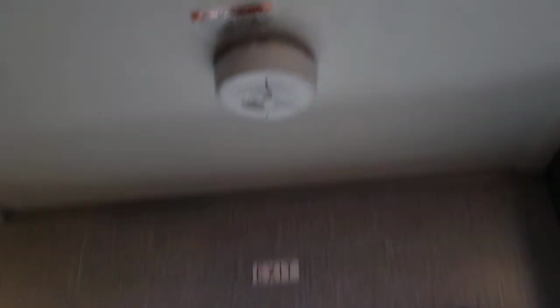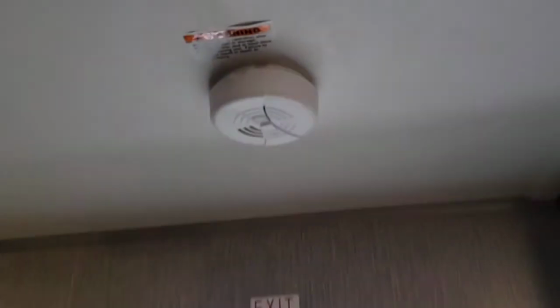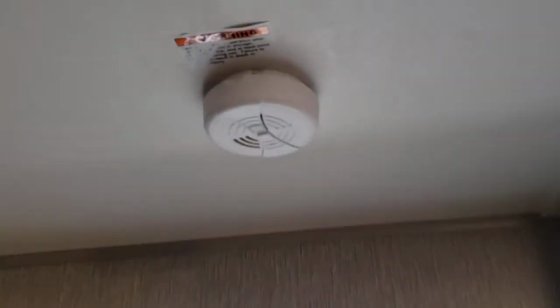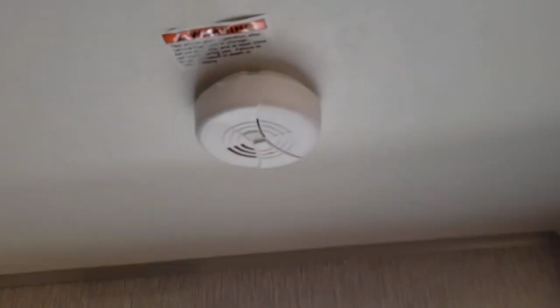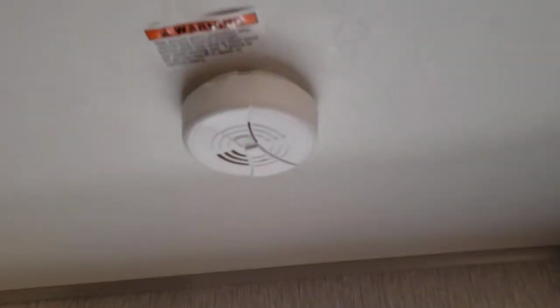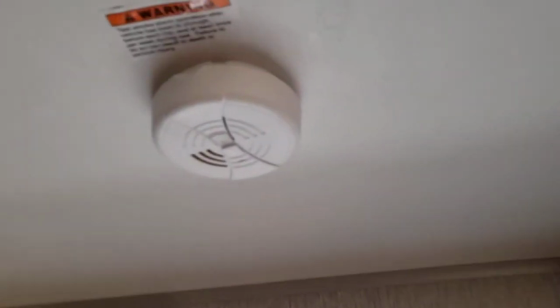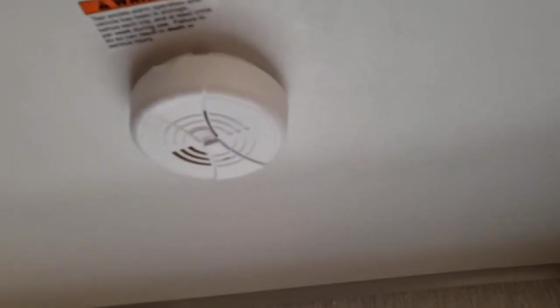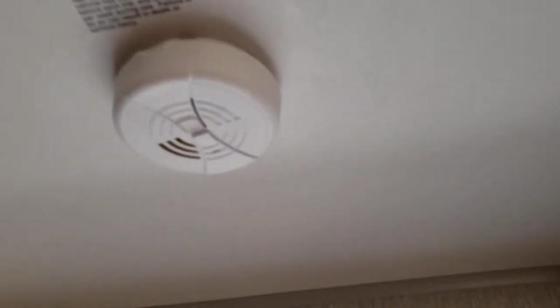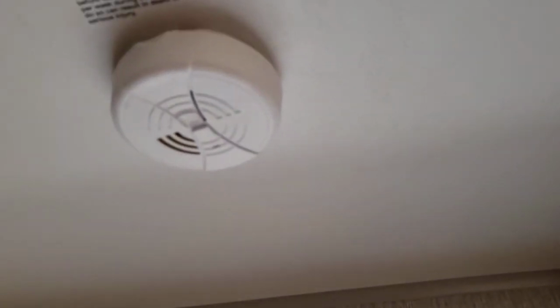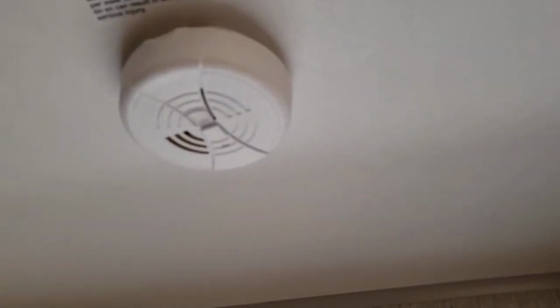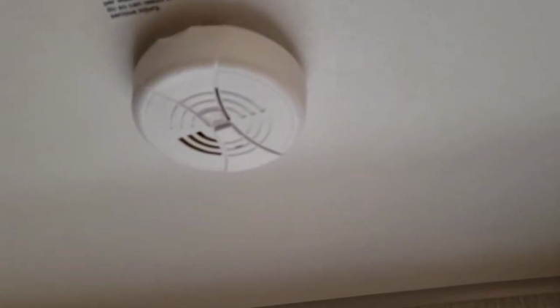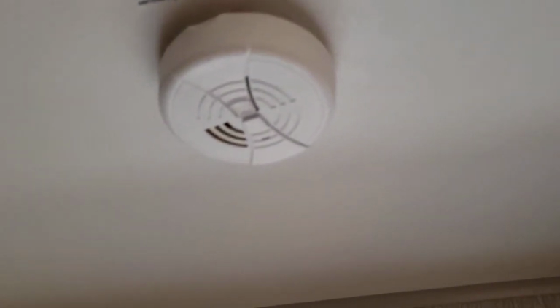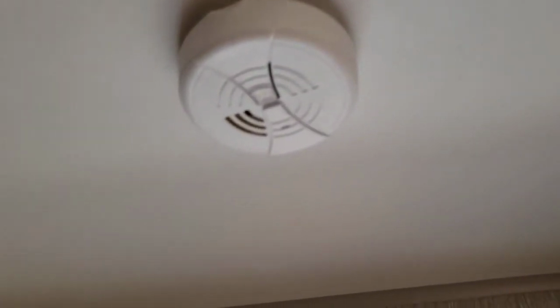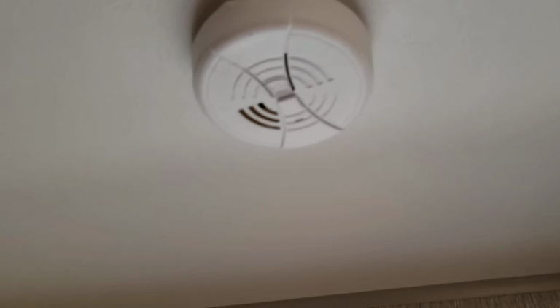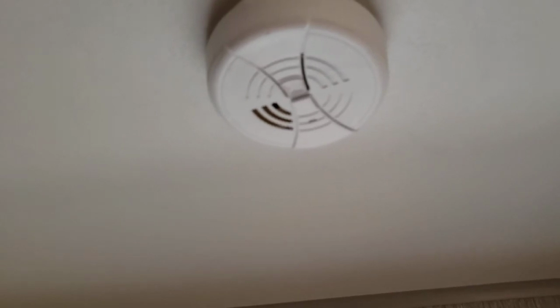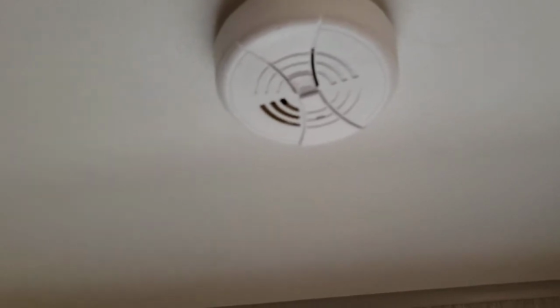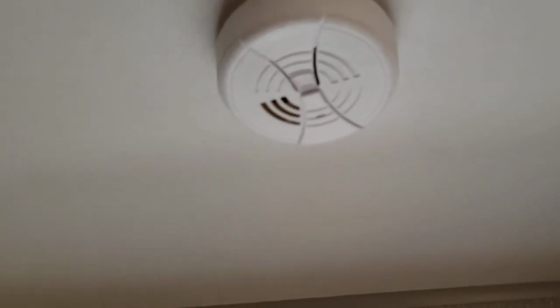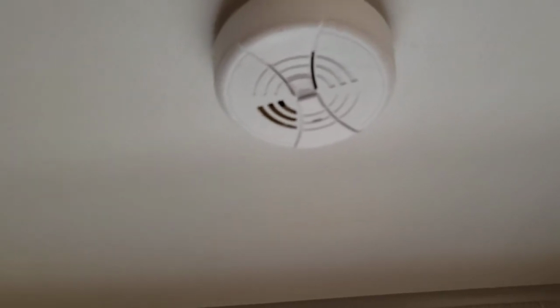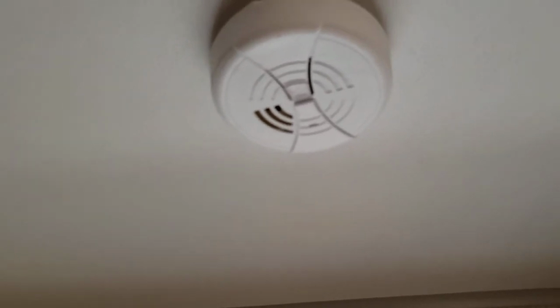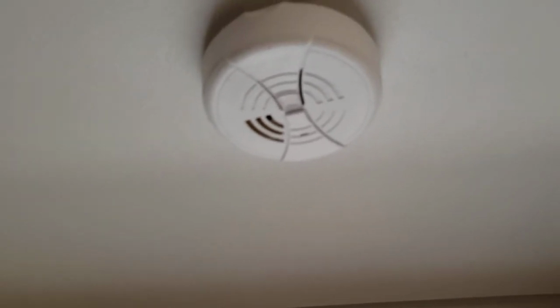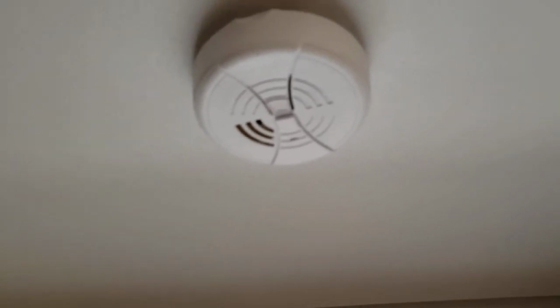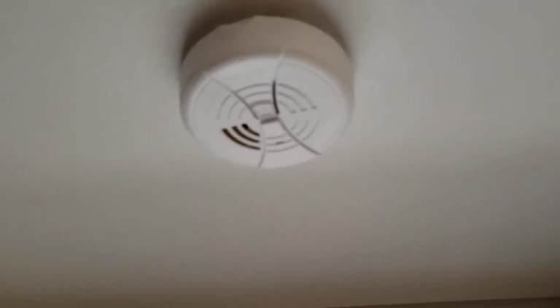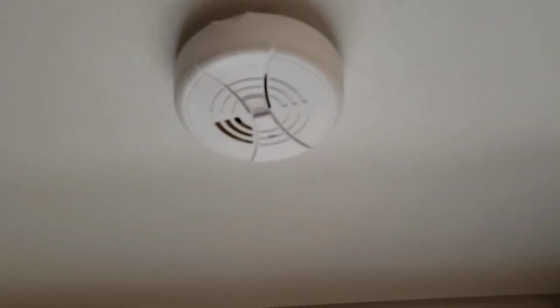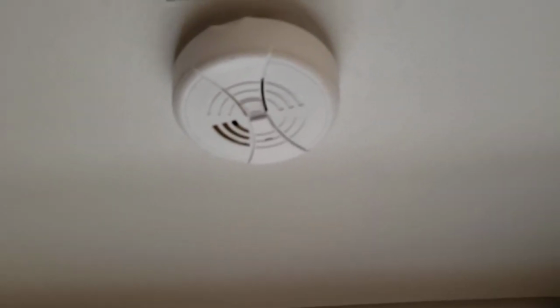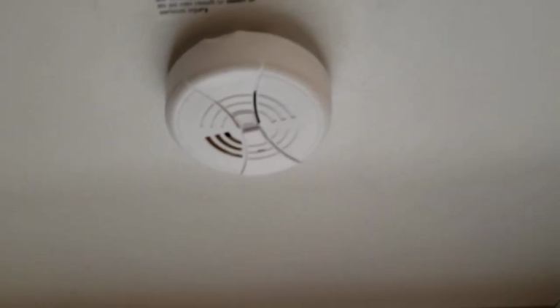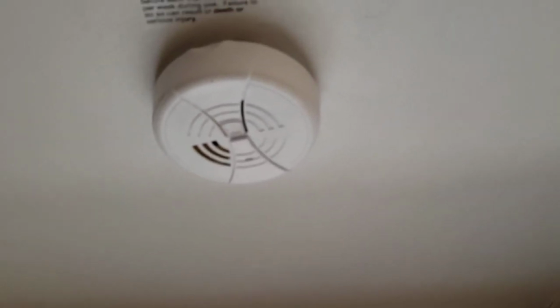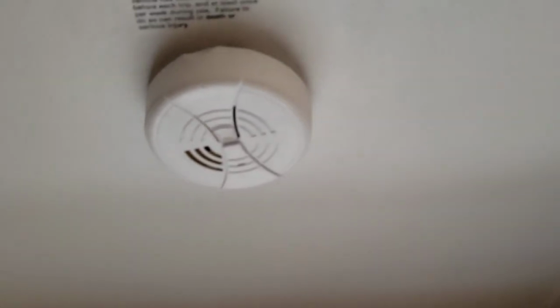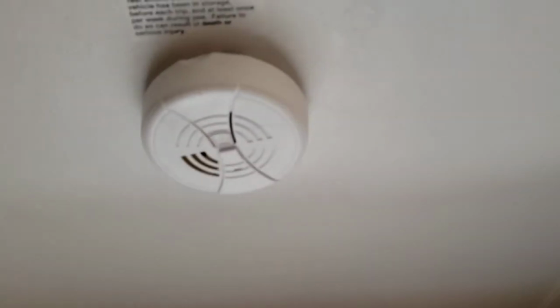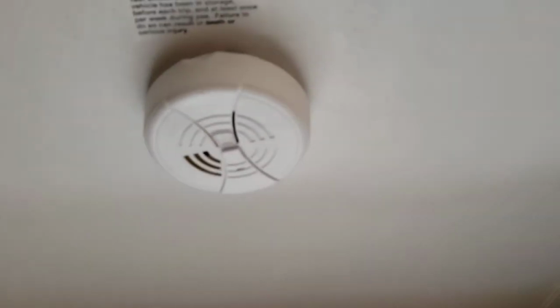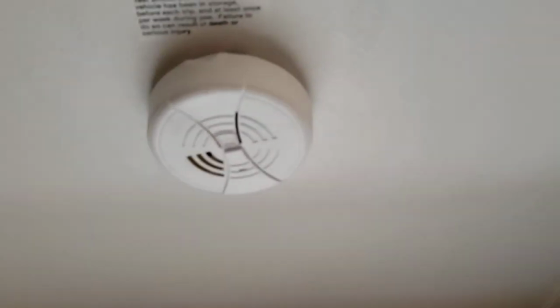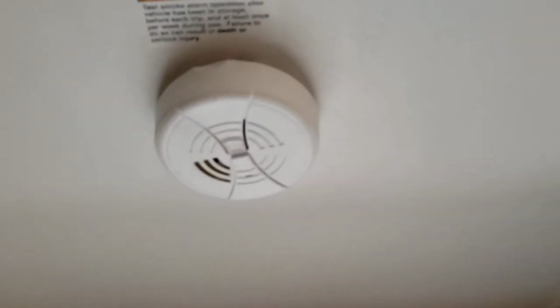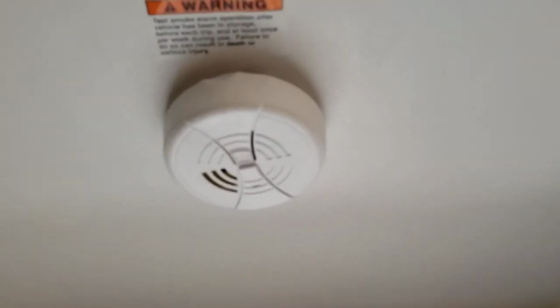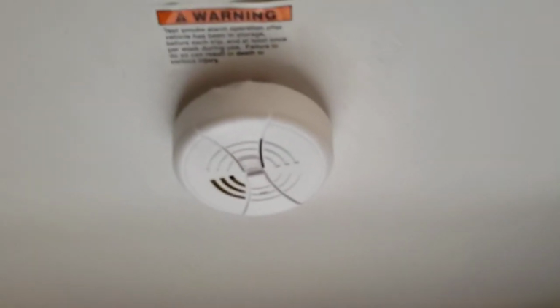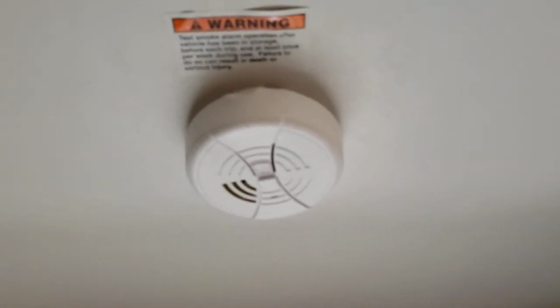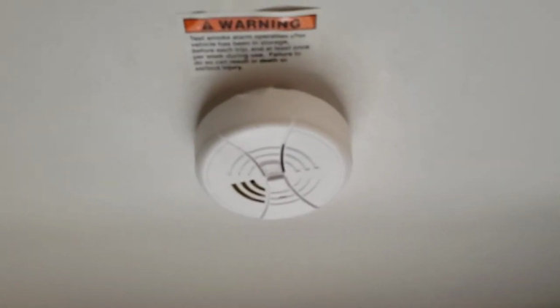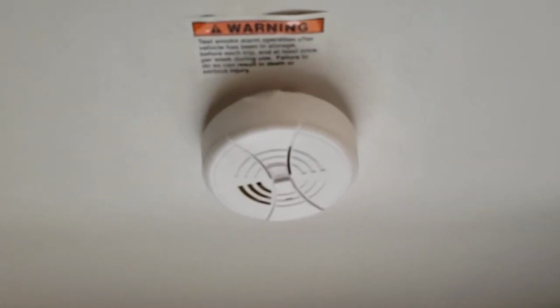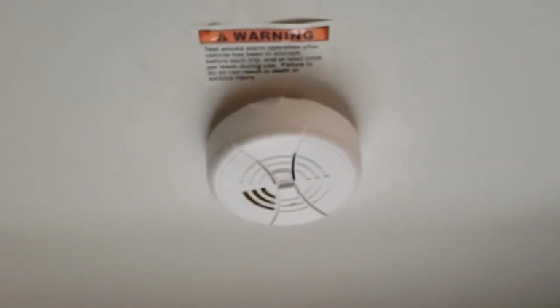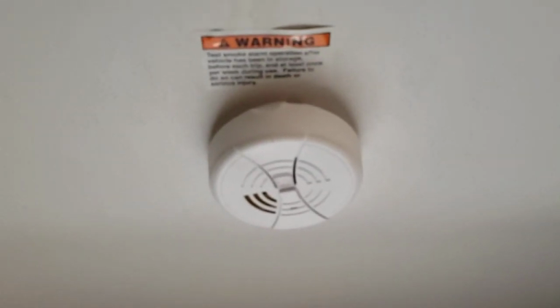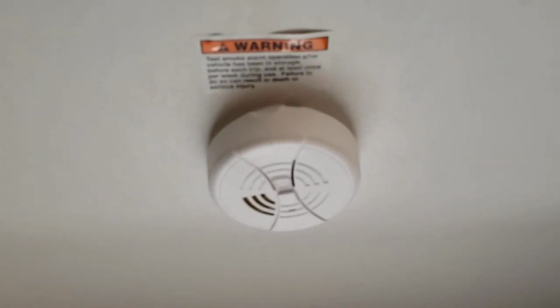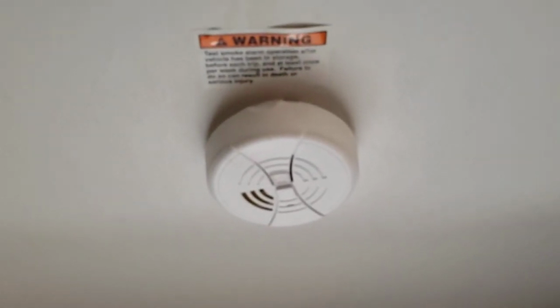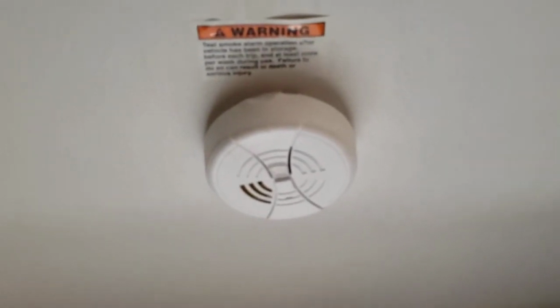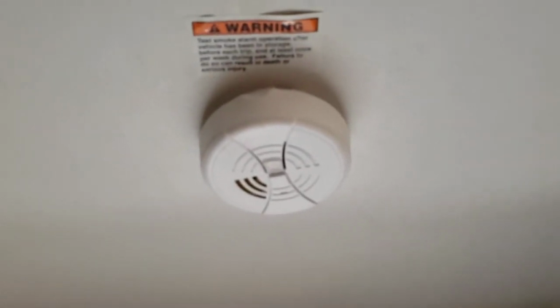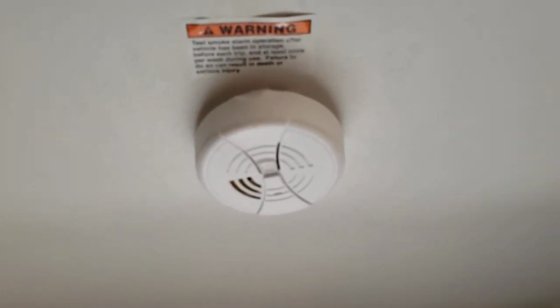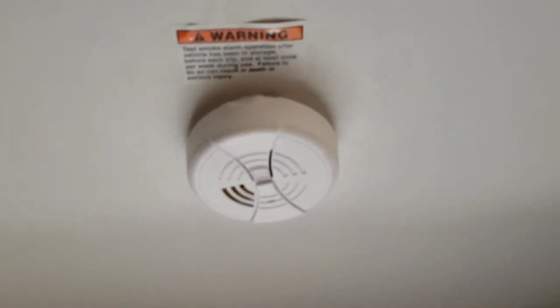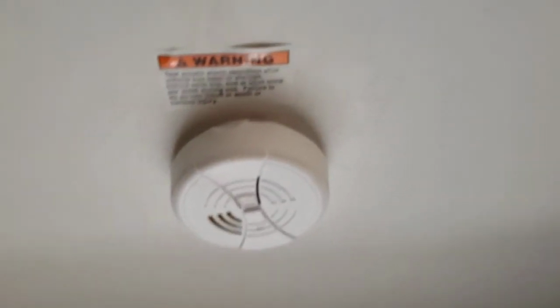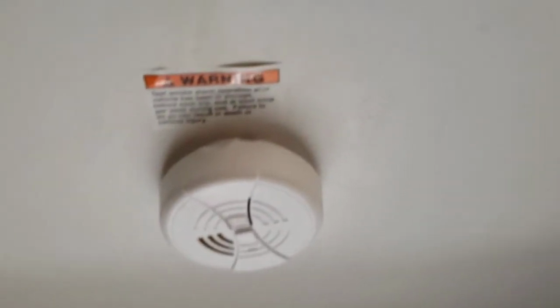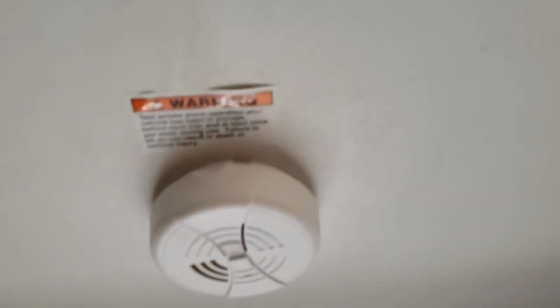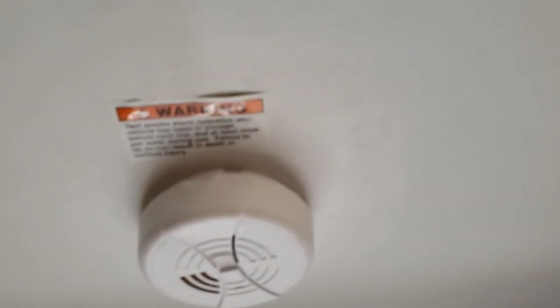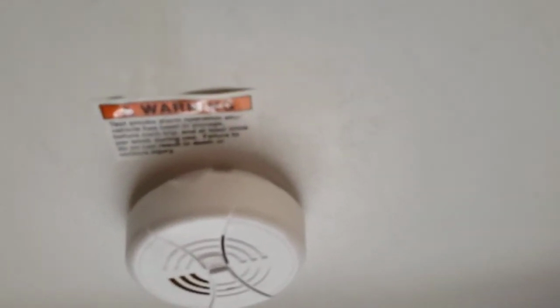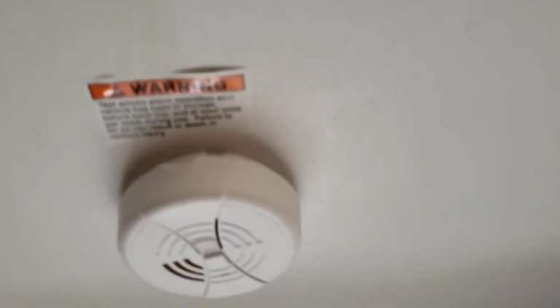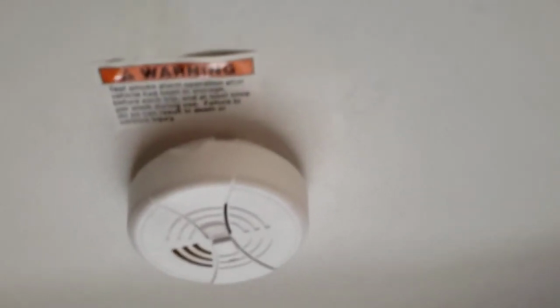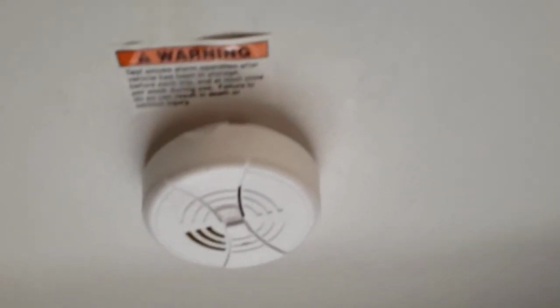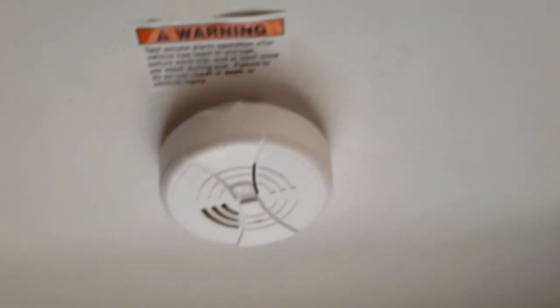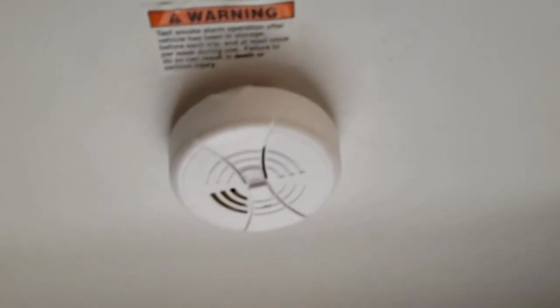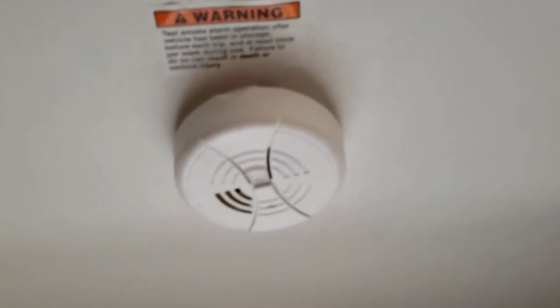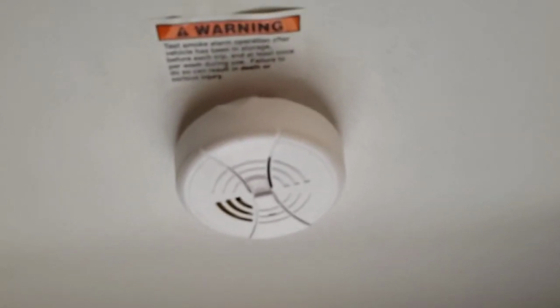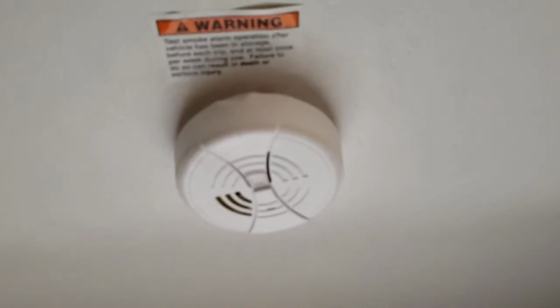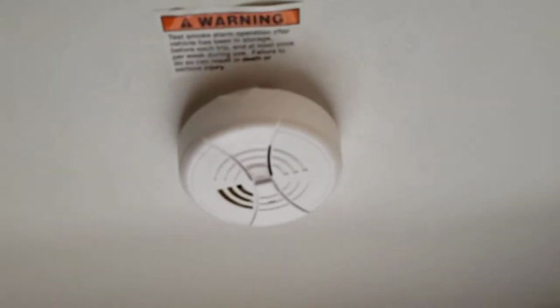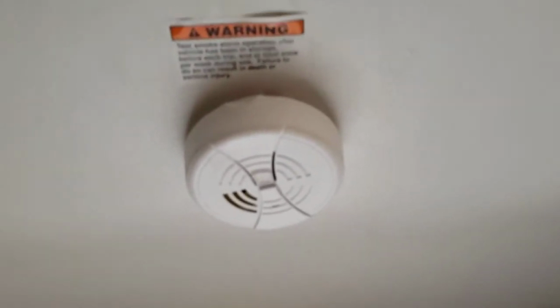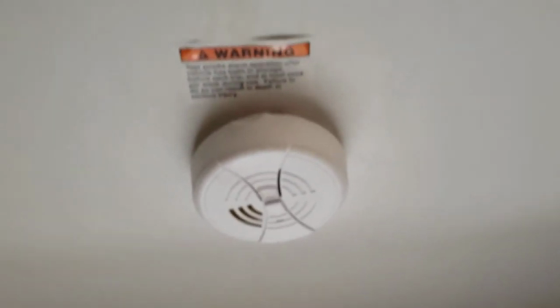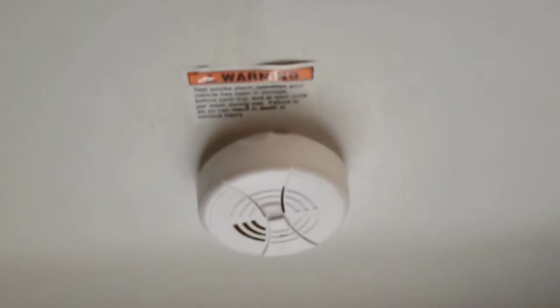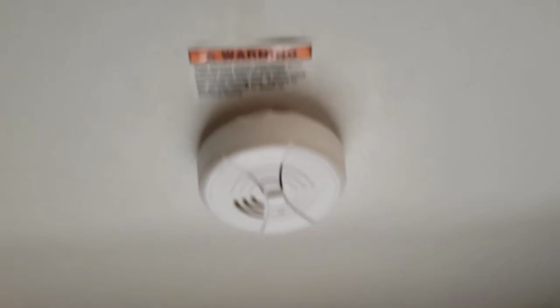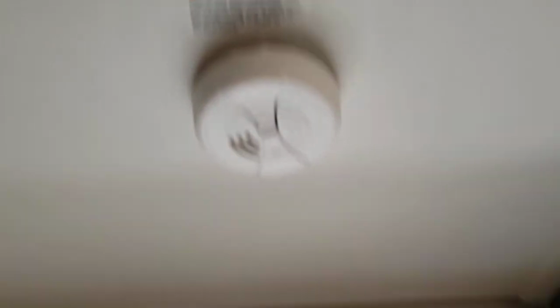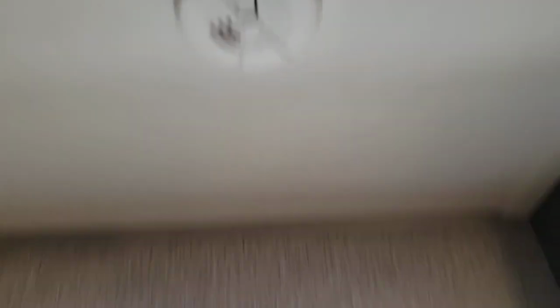You've got a smoke alarm — that's the other safety appliance, and it runs on a 9-volt battery. So if you start getting a low voltage chirp, it's time to change the battery.